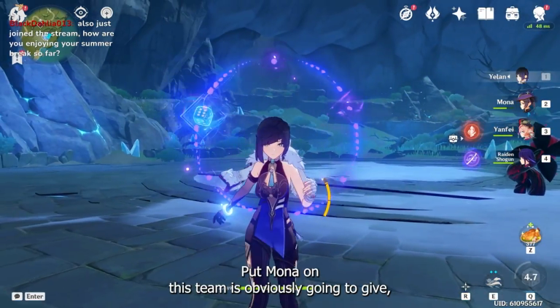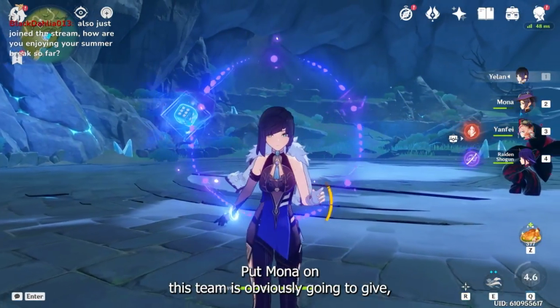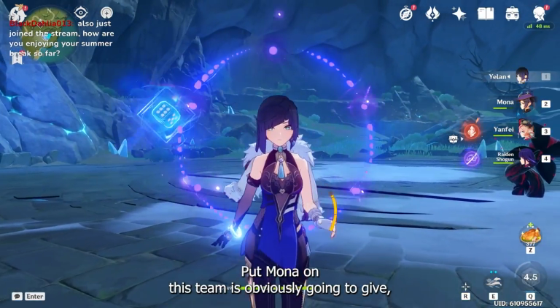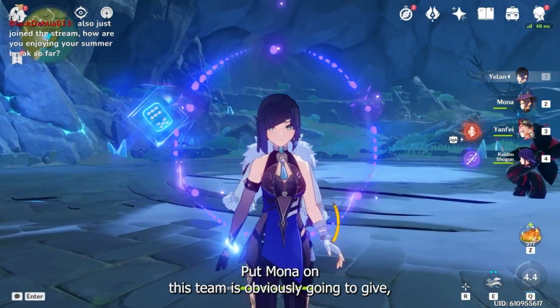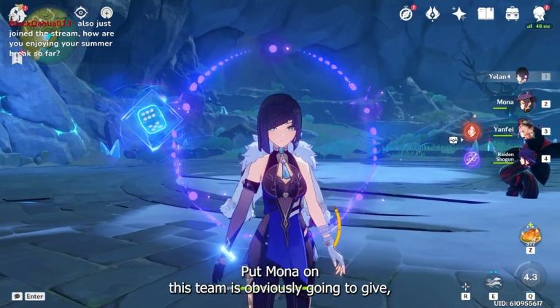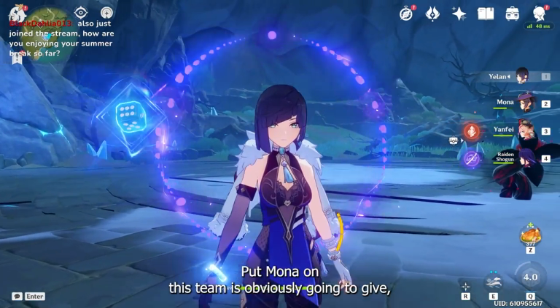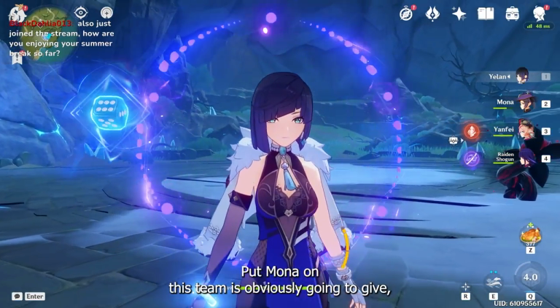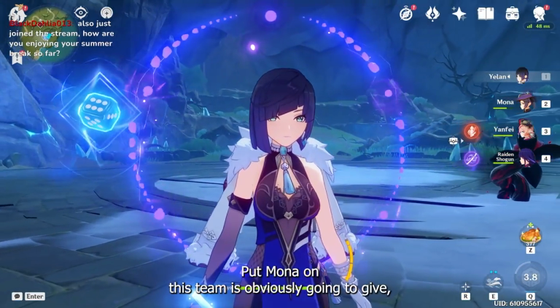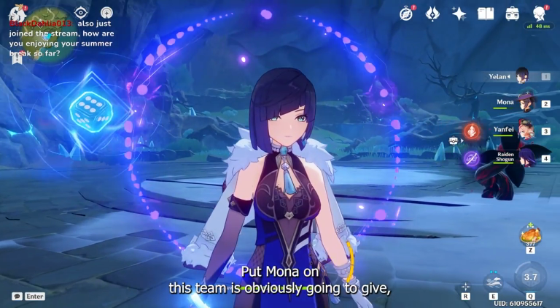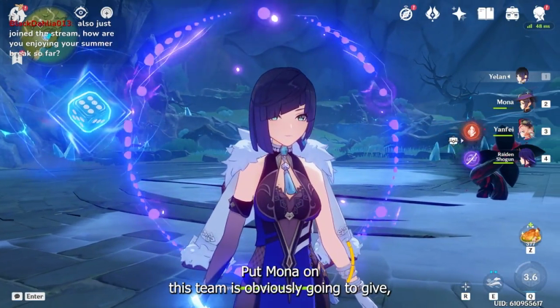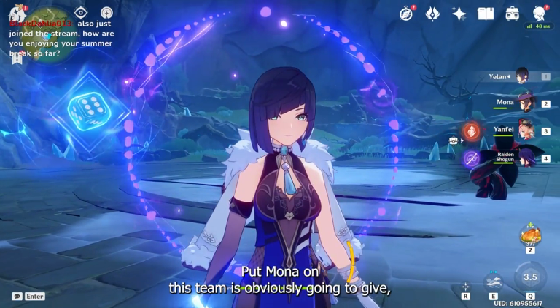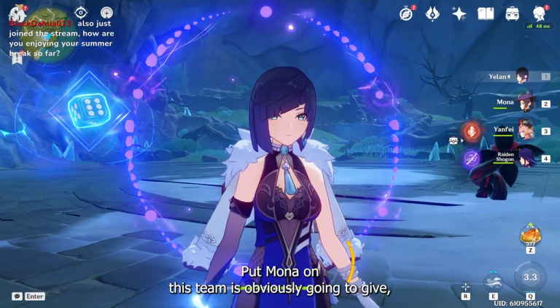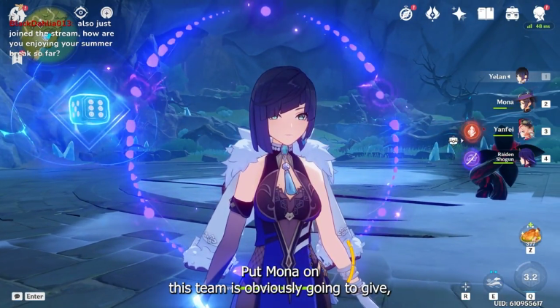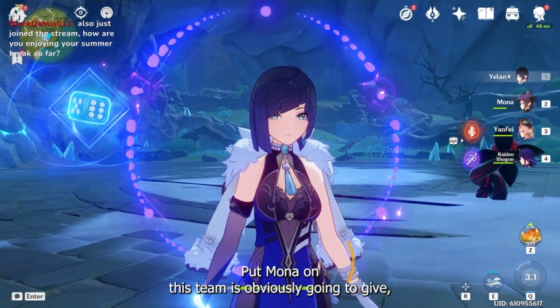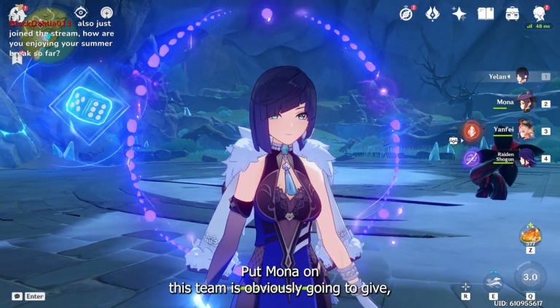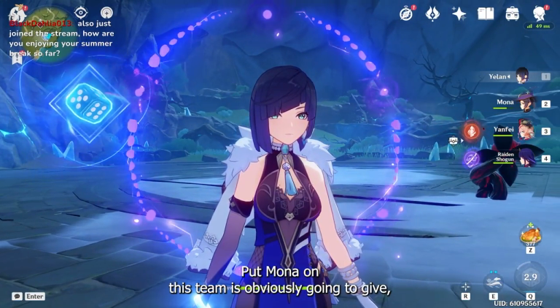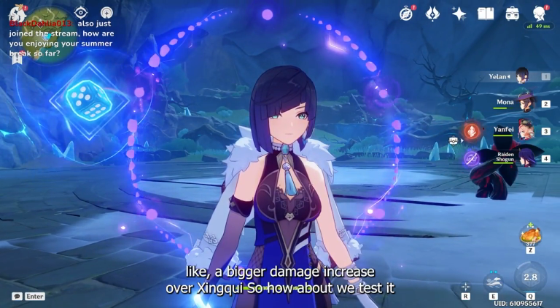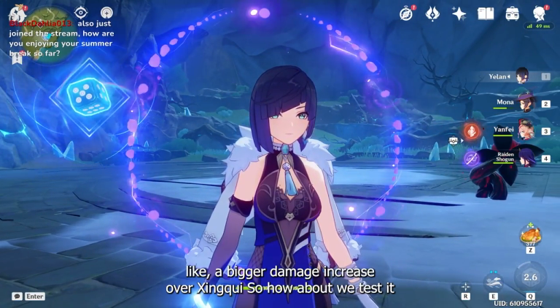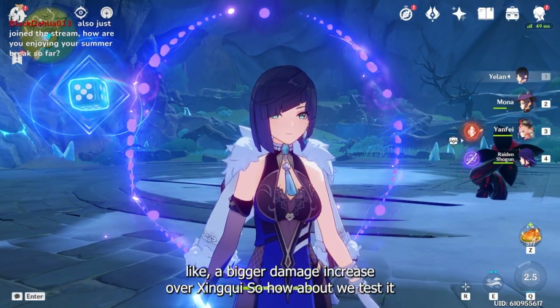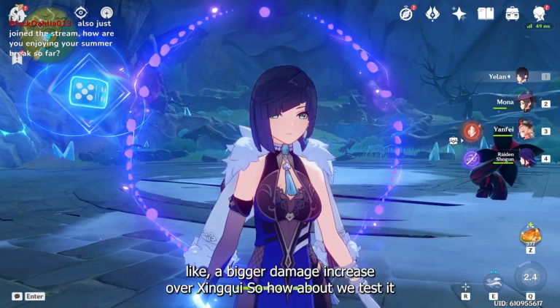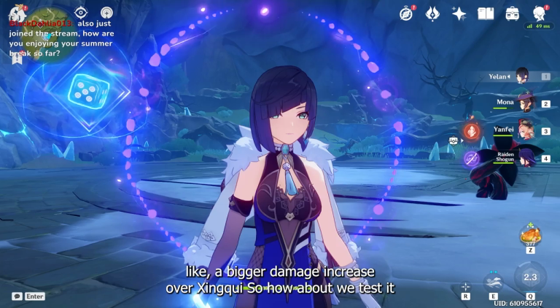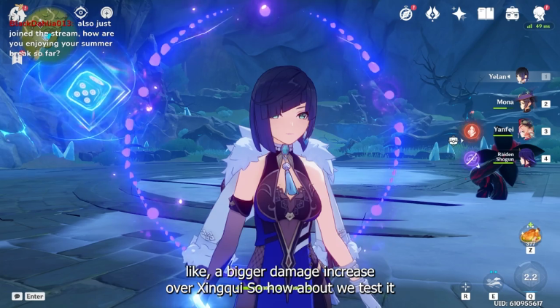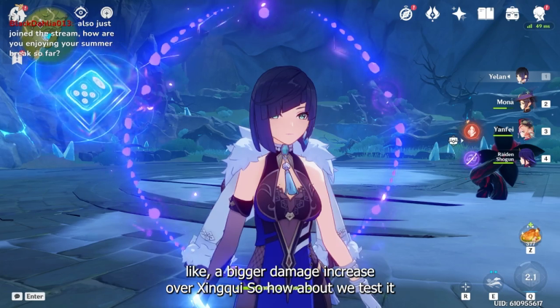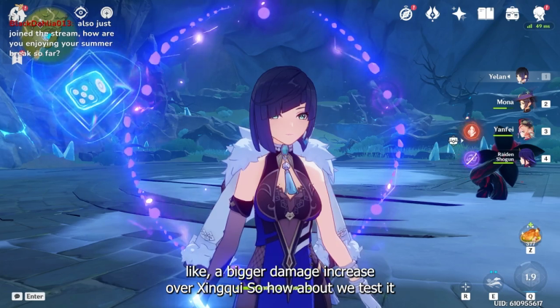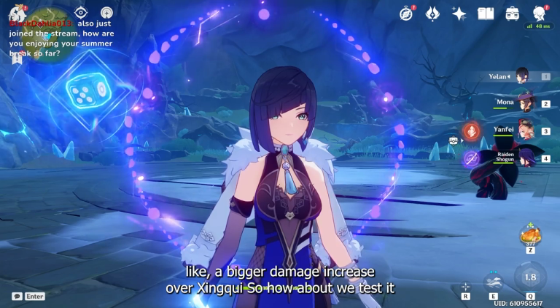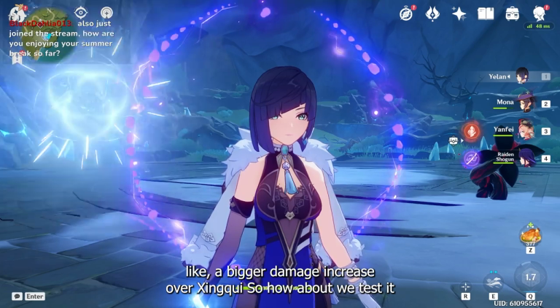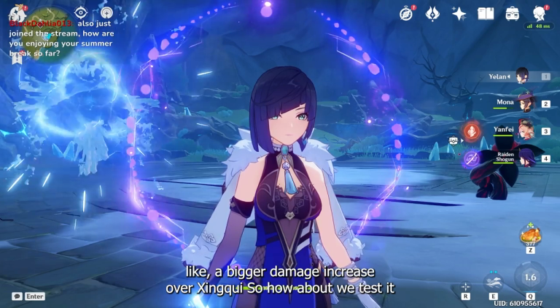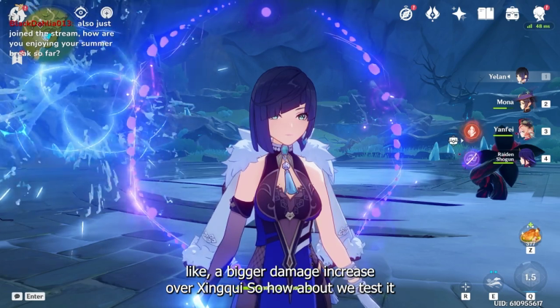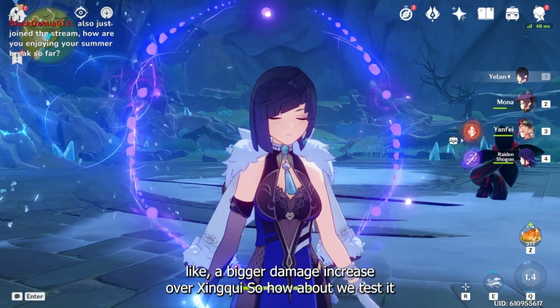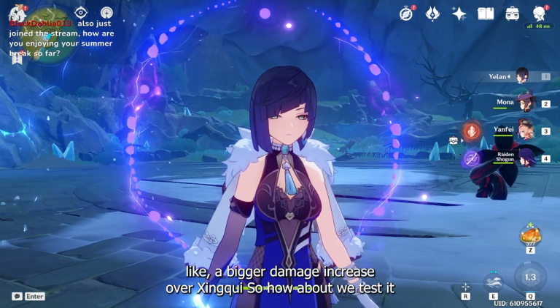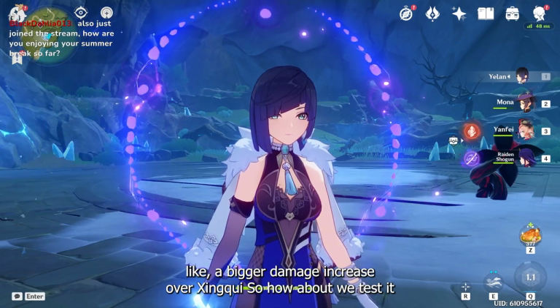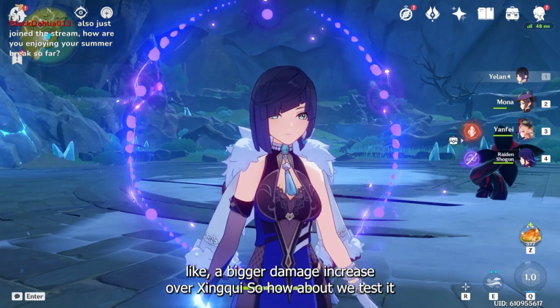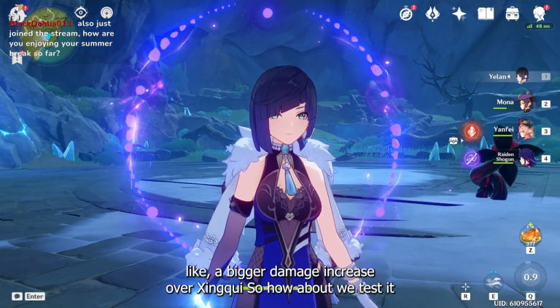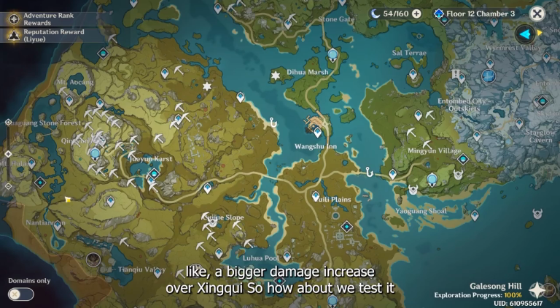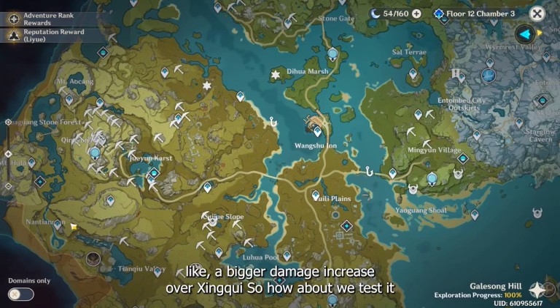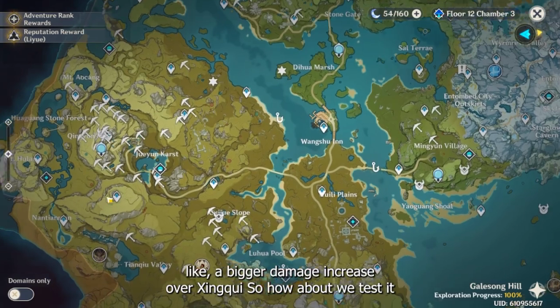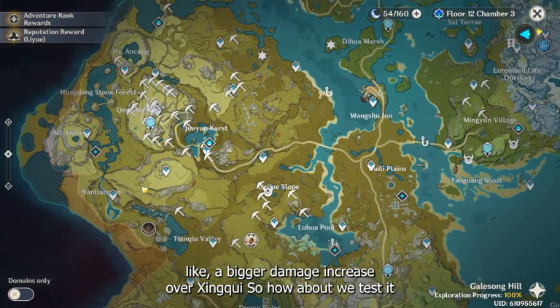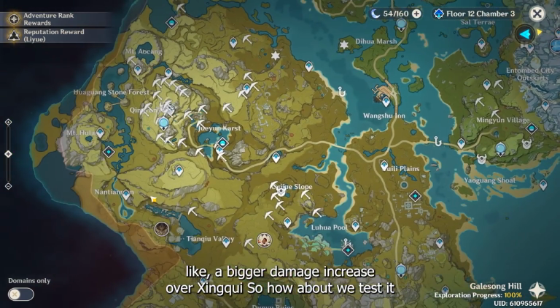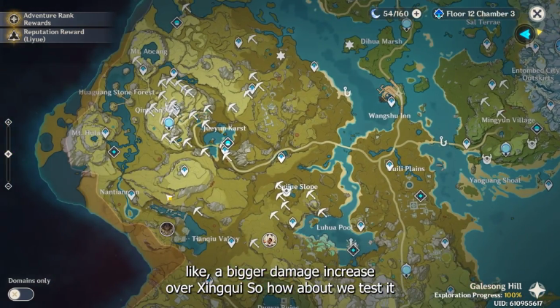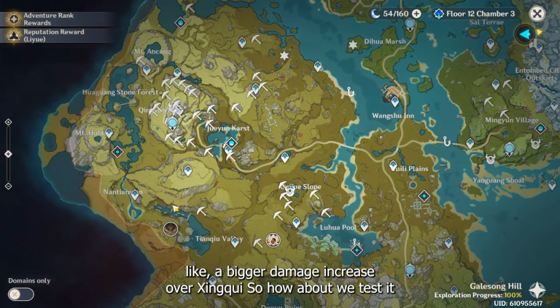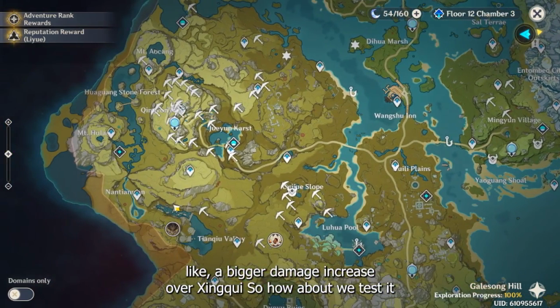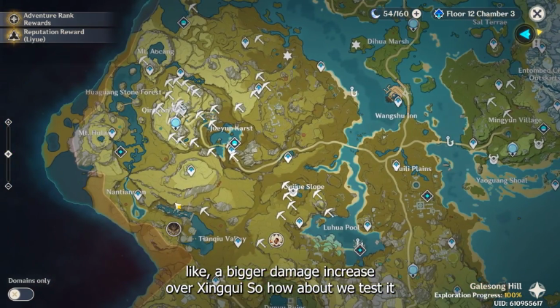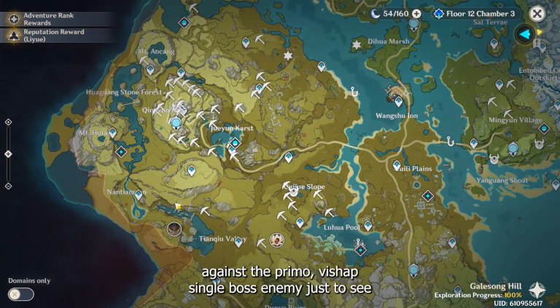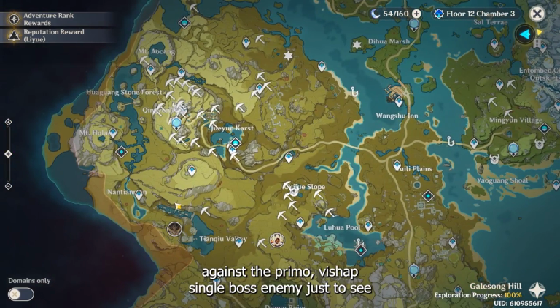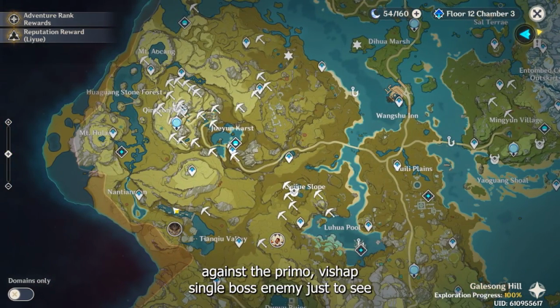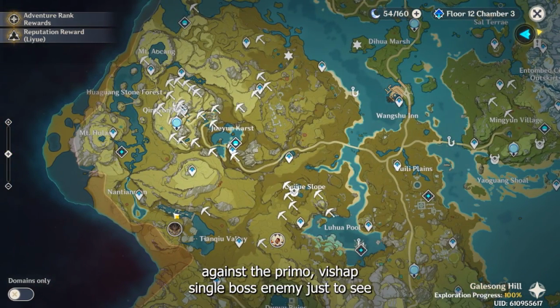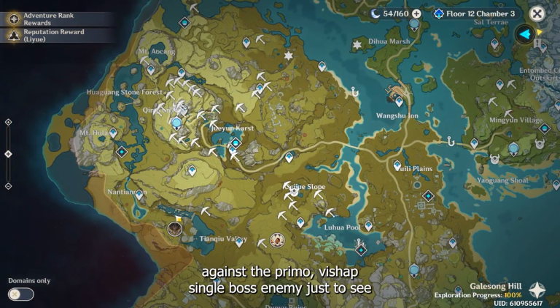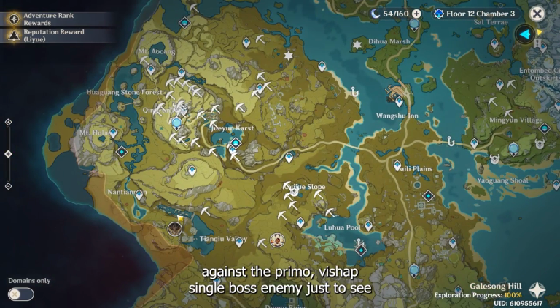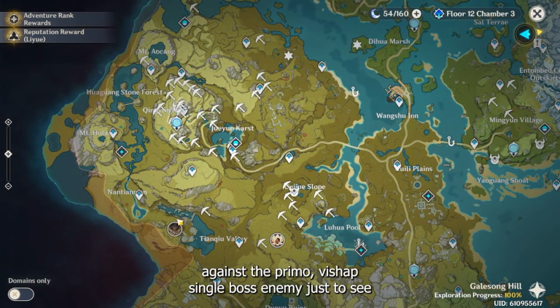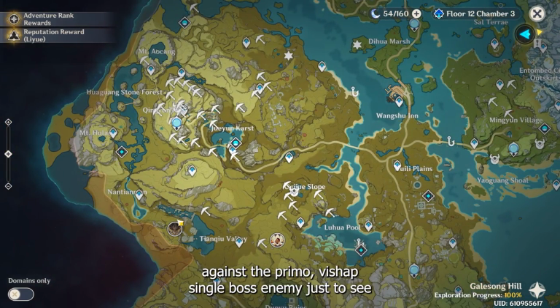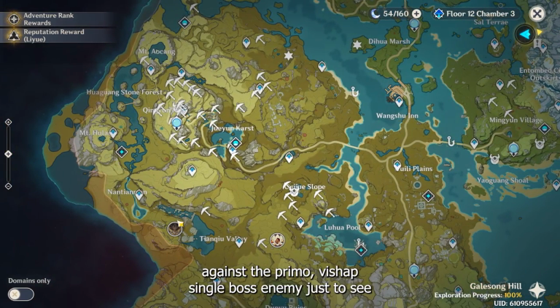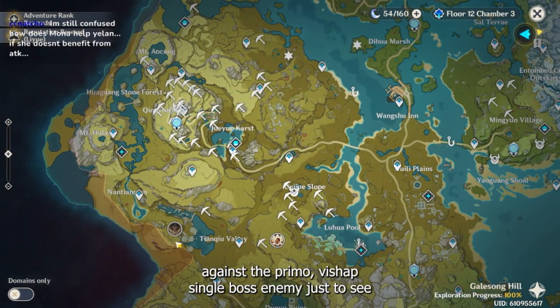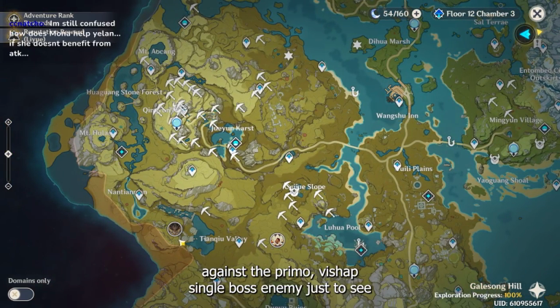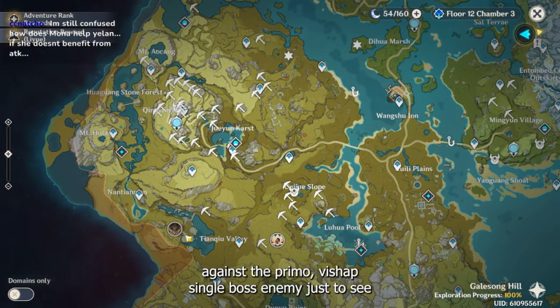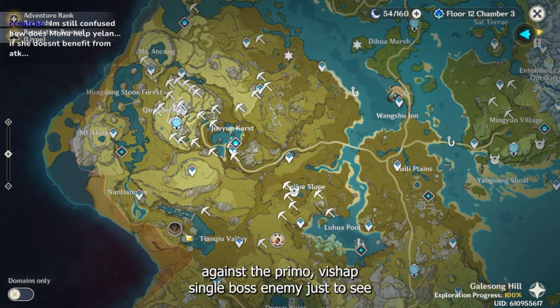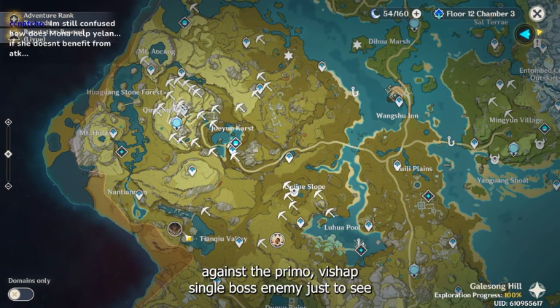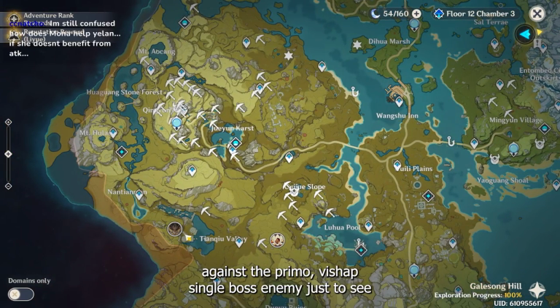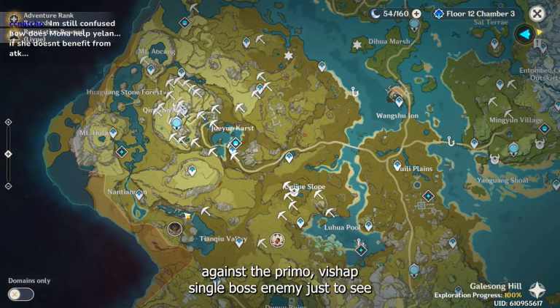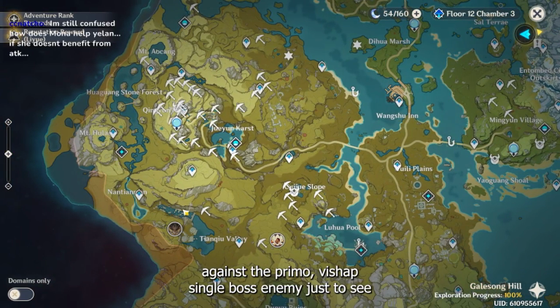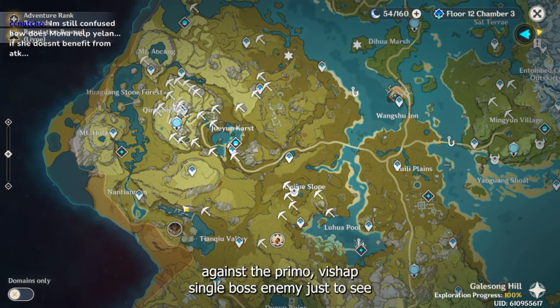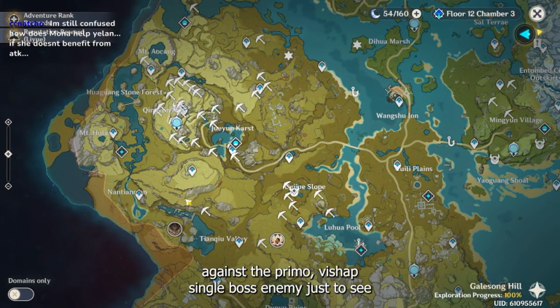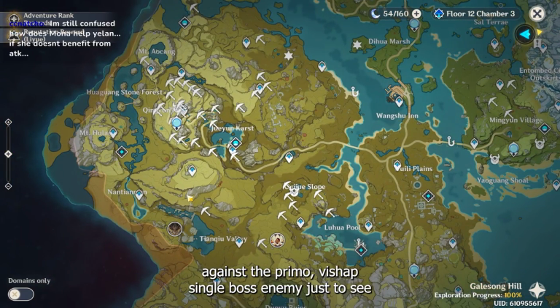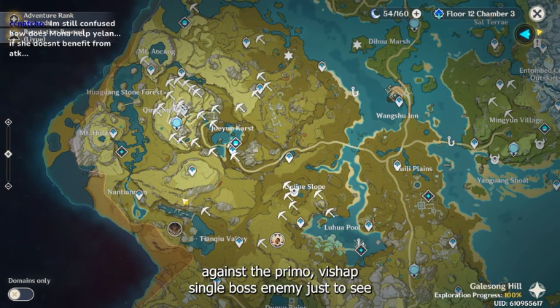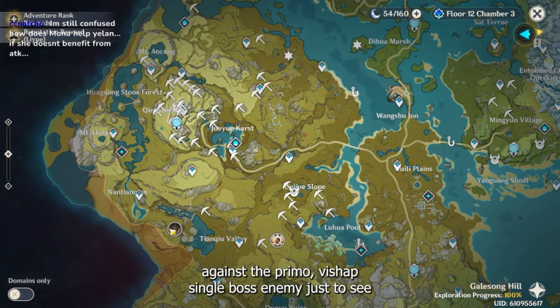Putting Mona on this team is obviously going to give a bigger damage increase over Xinqiu. So let's test it against a Primo Vishap — a single boss enemy — just to see.